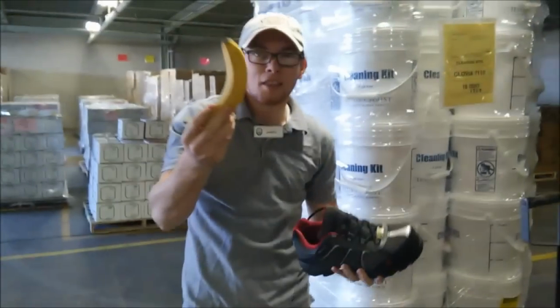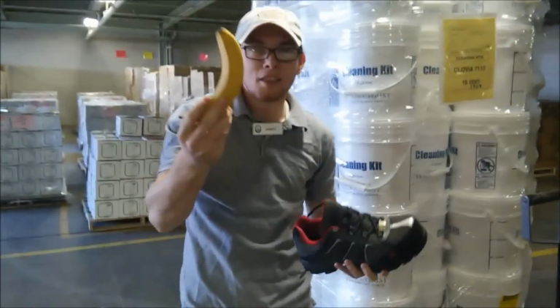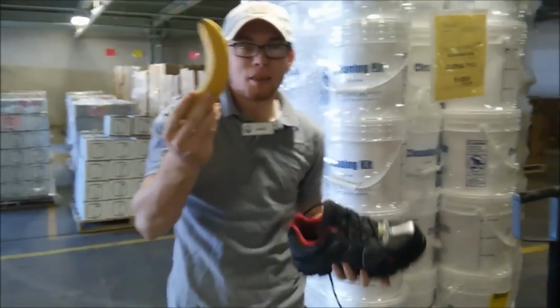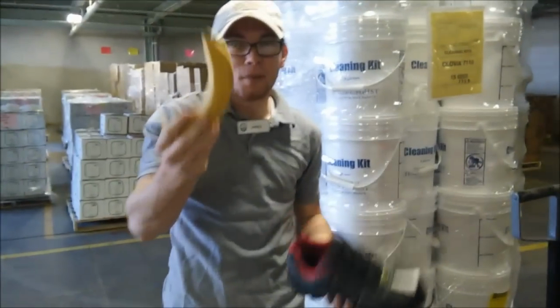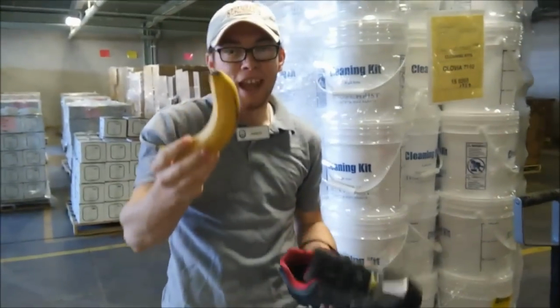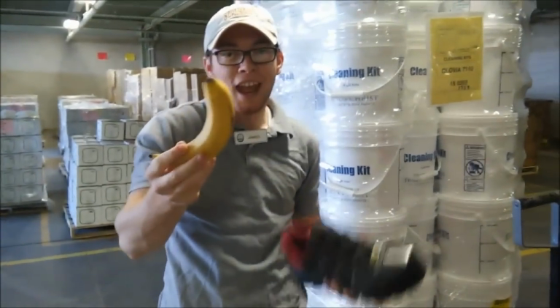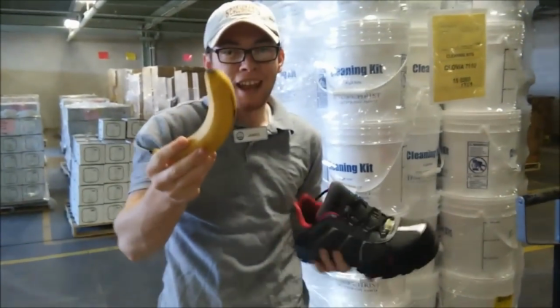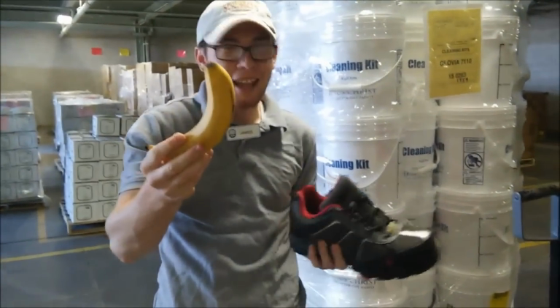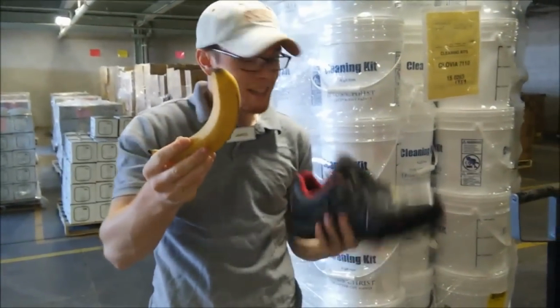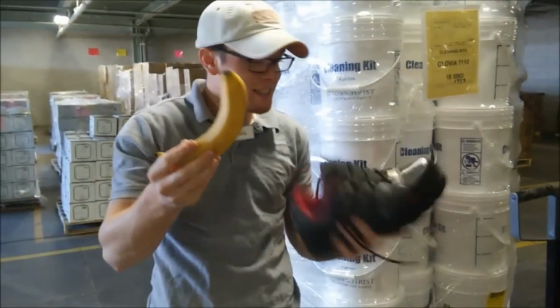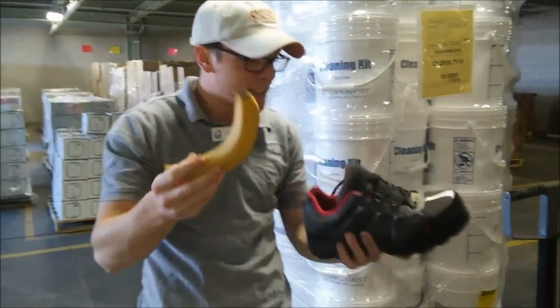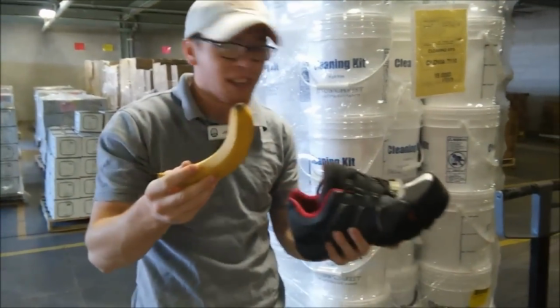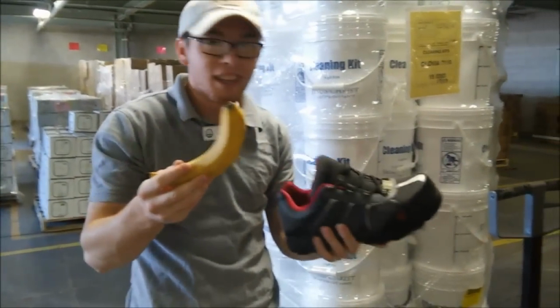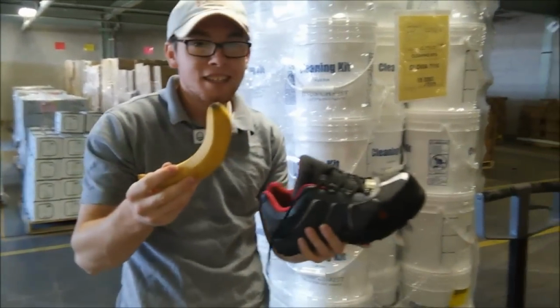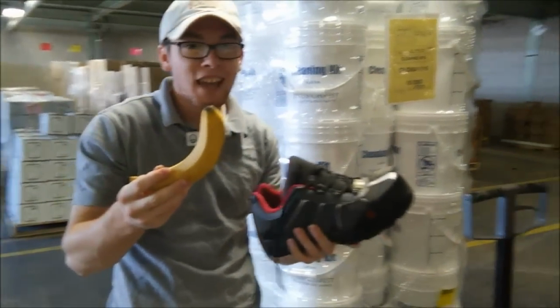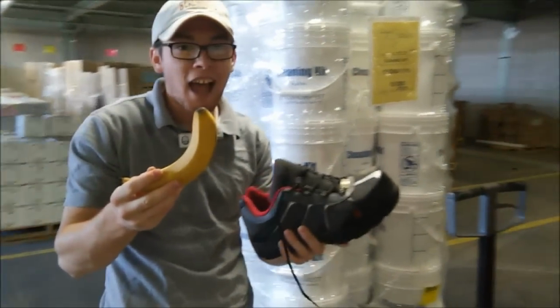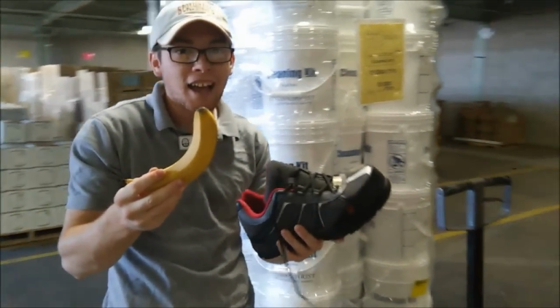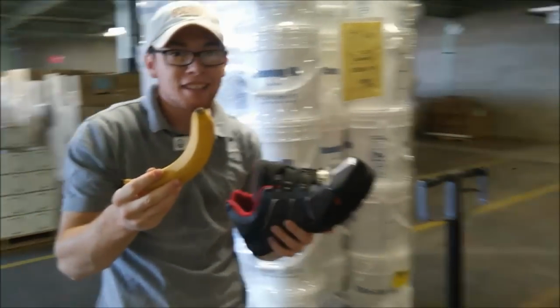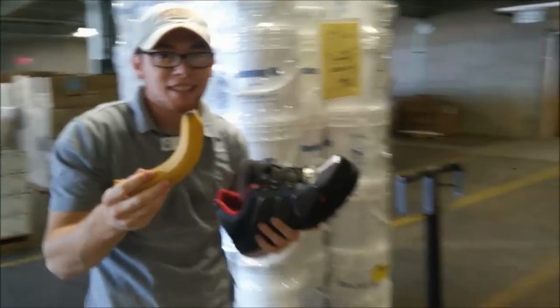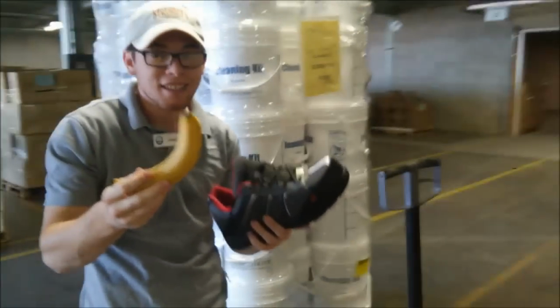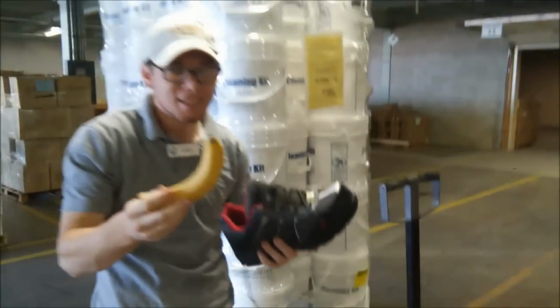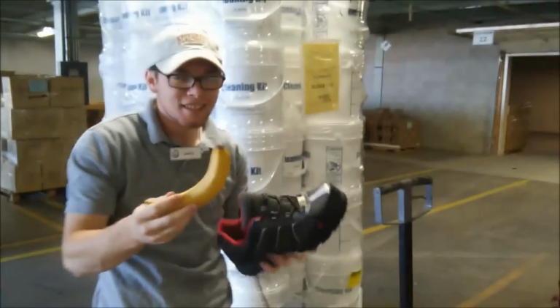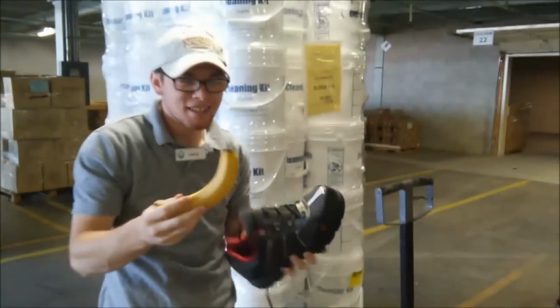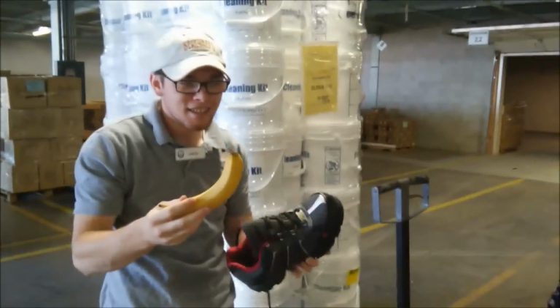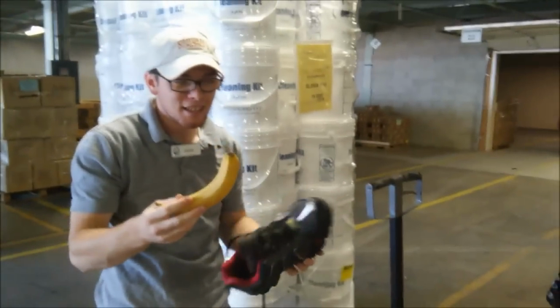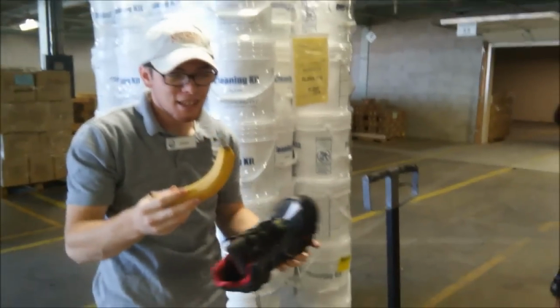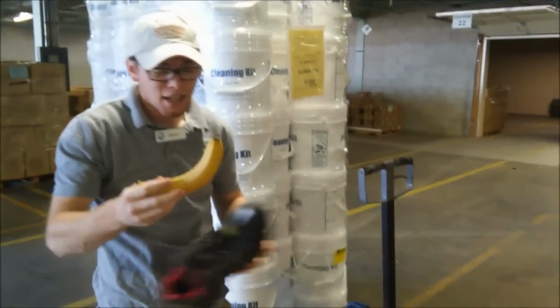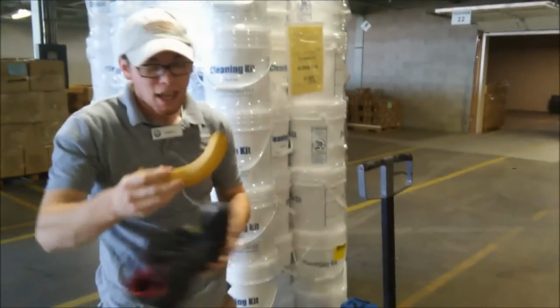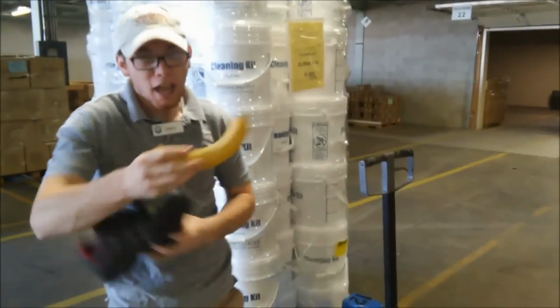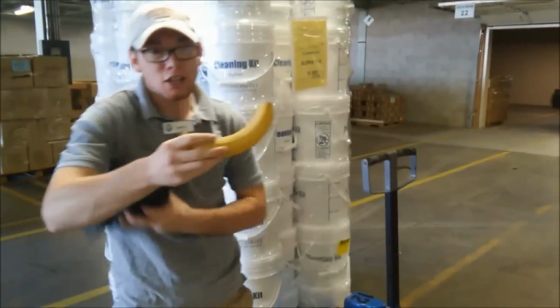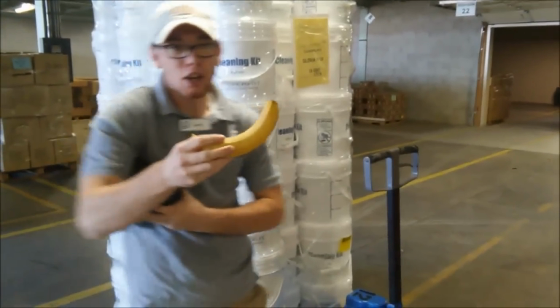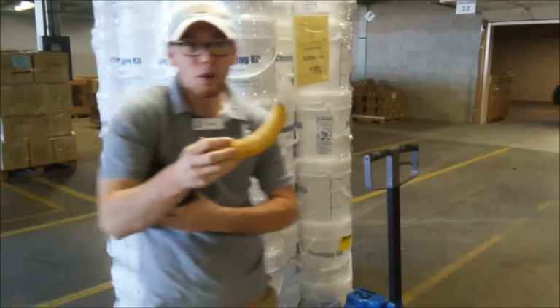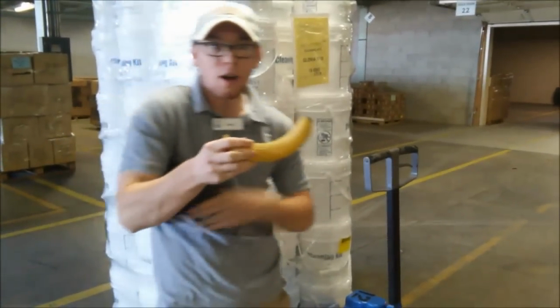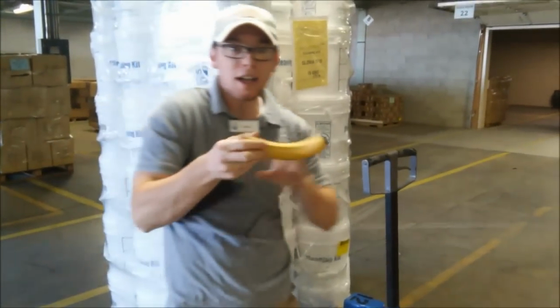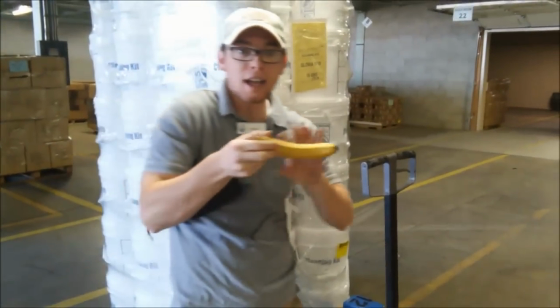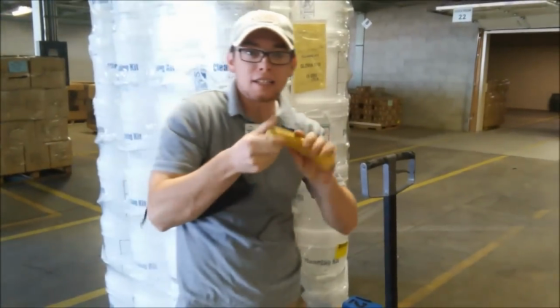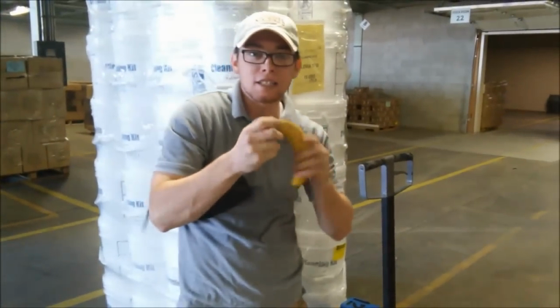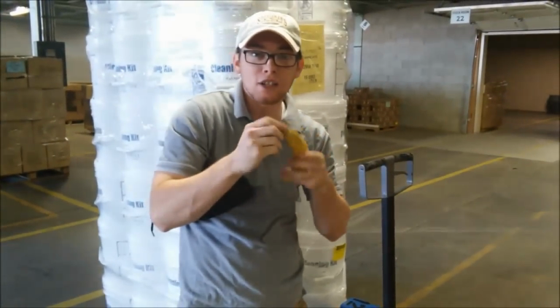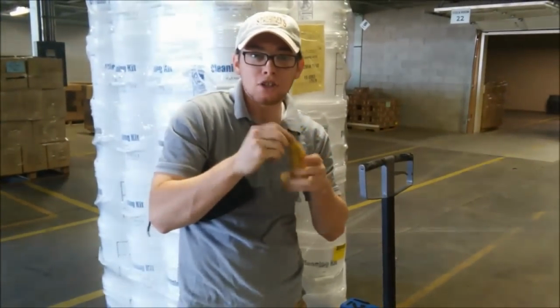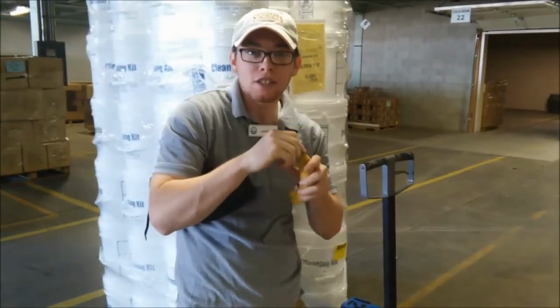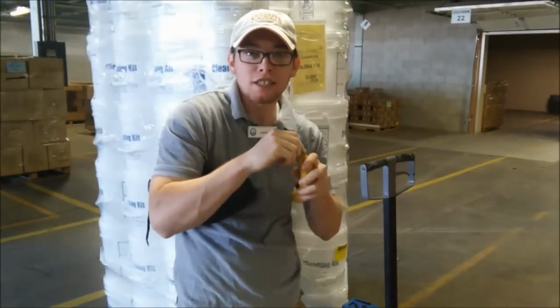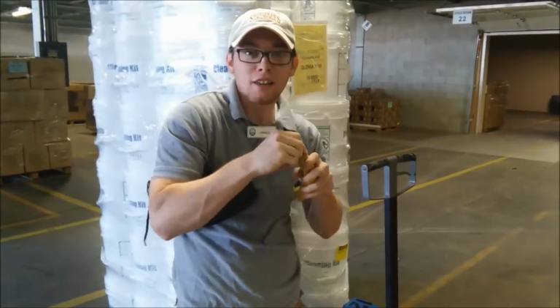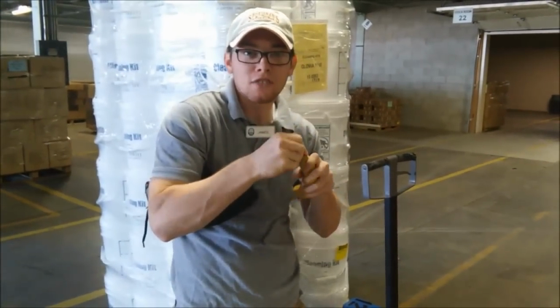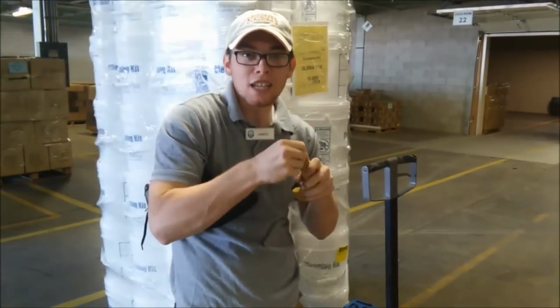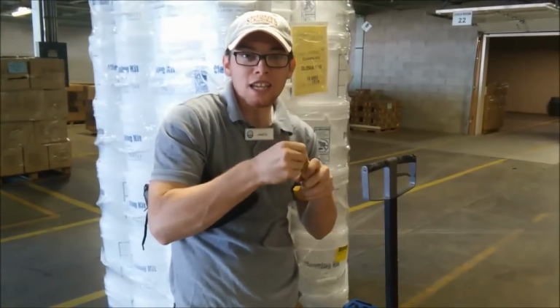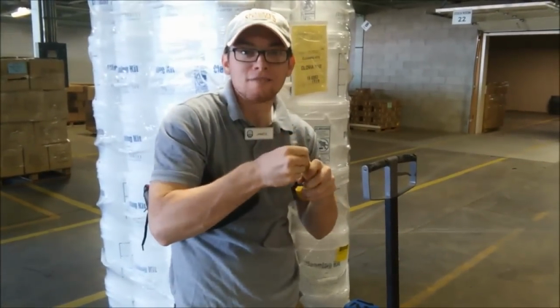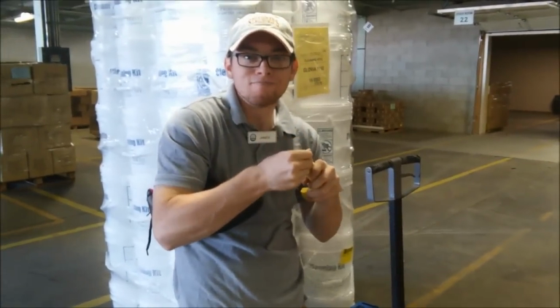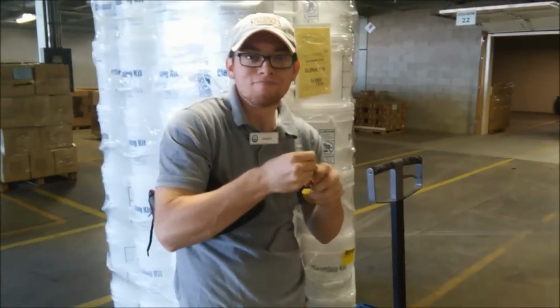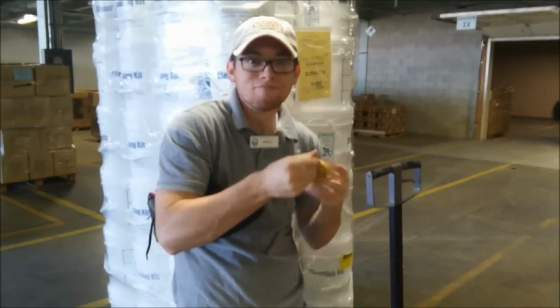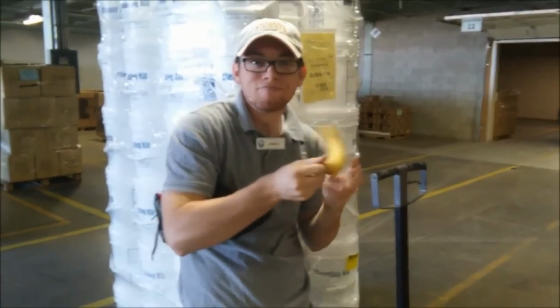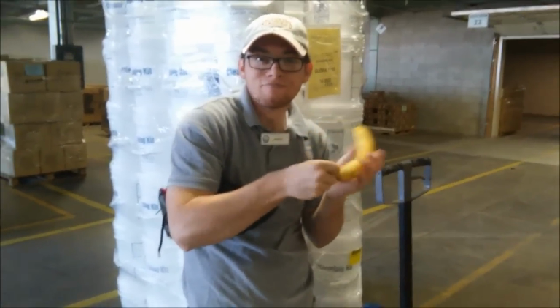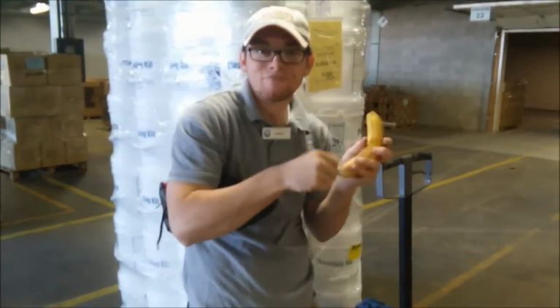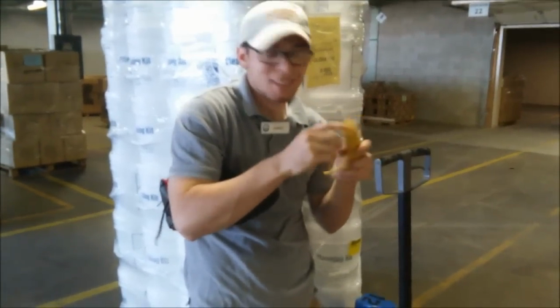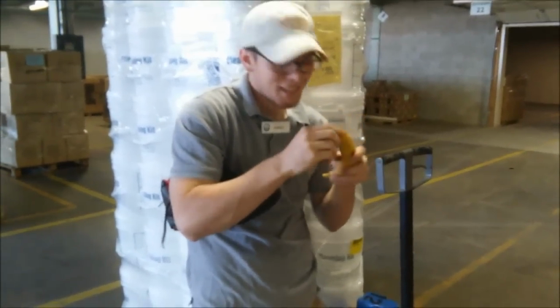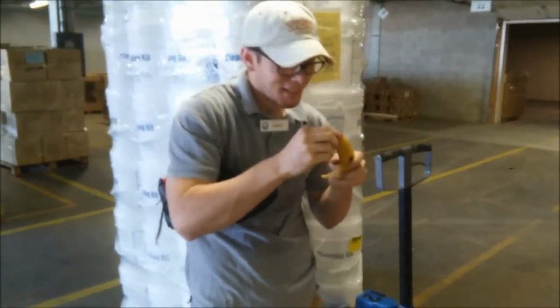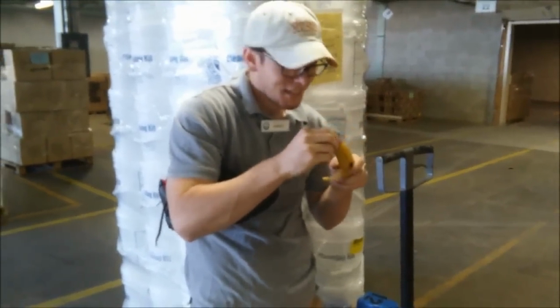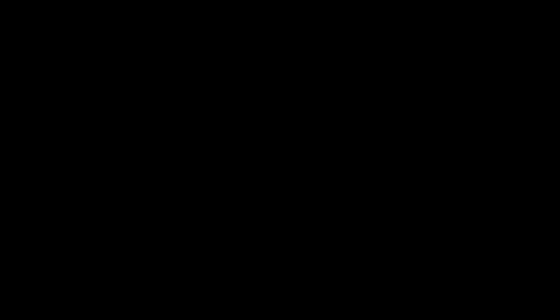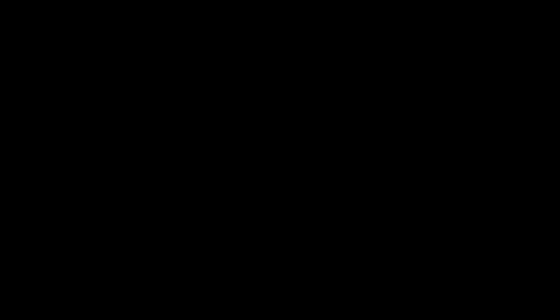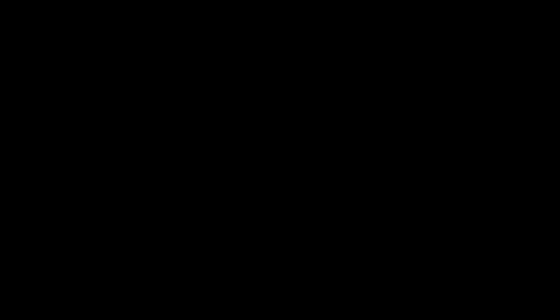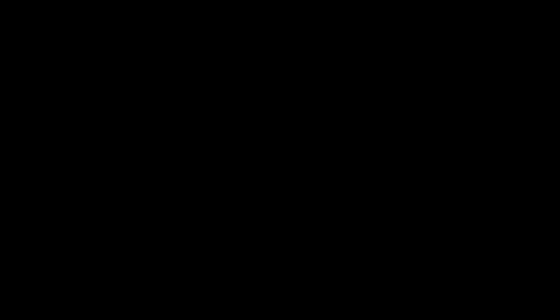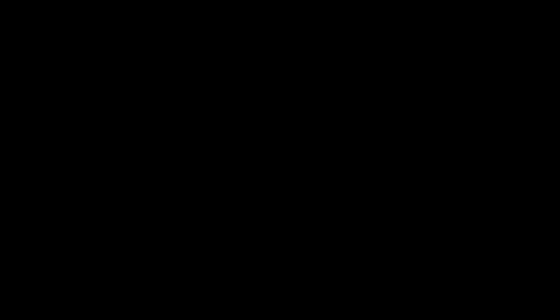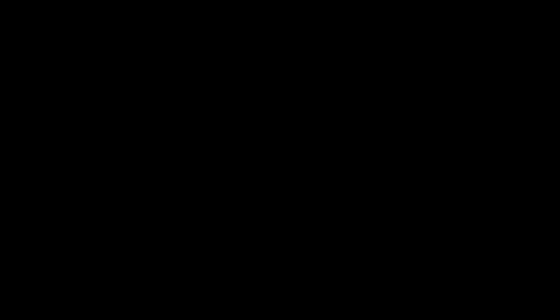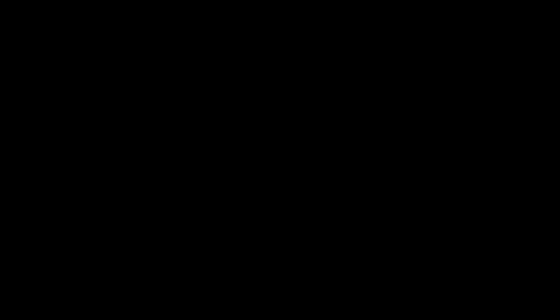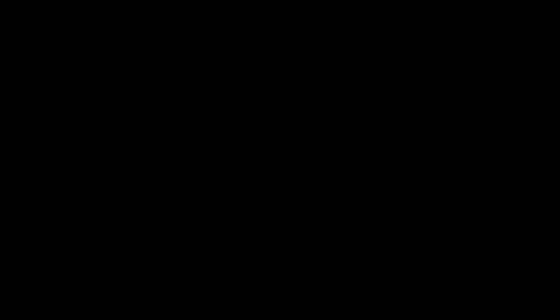The banana is still intact. Nice. And you know what? It's still good enough to eat. Pretty crazy, right?